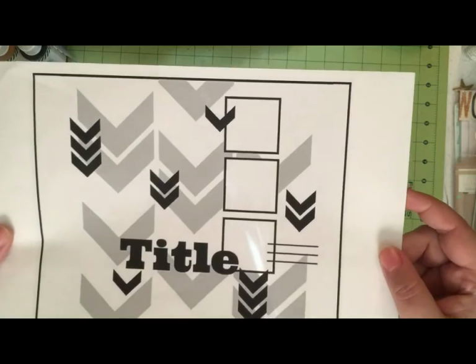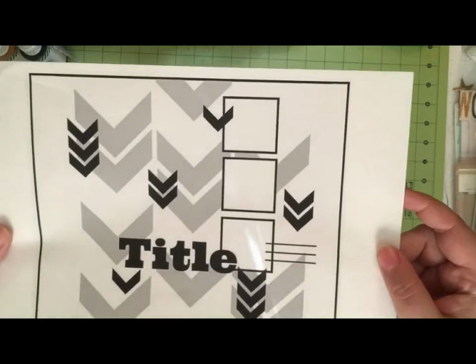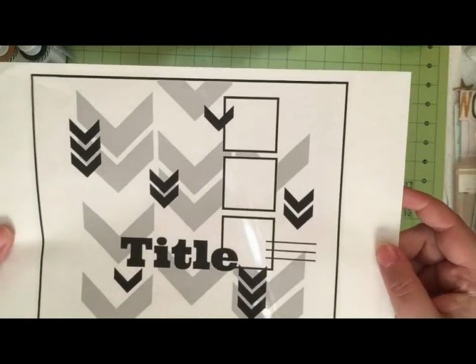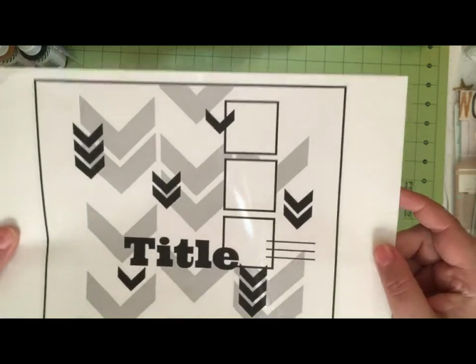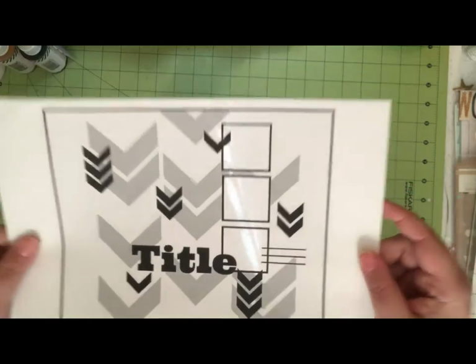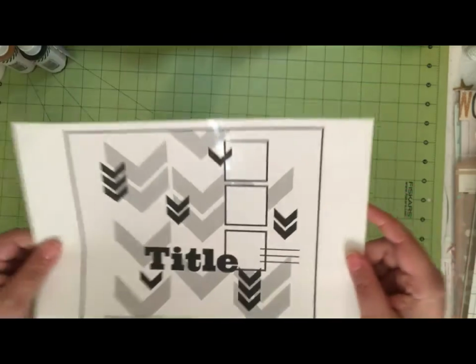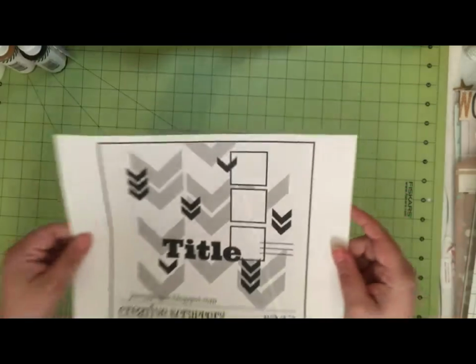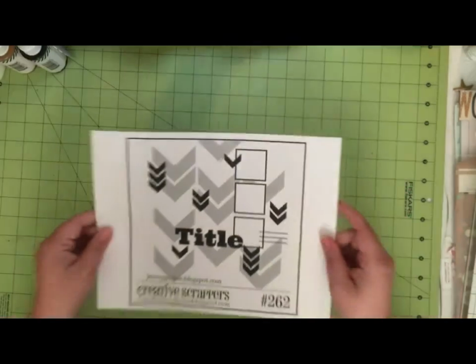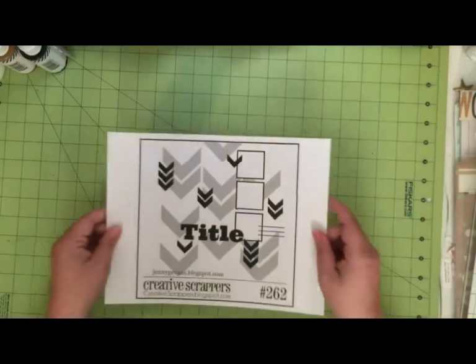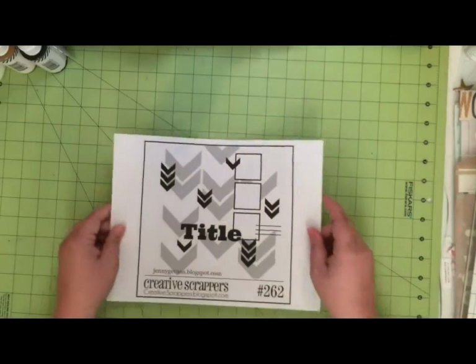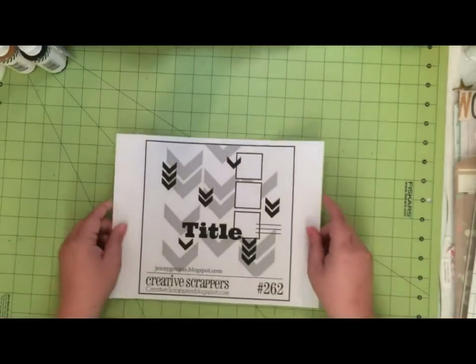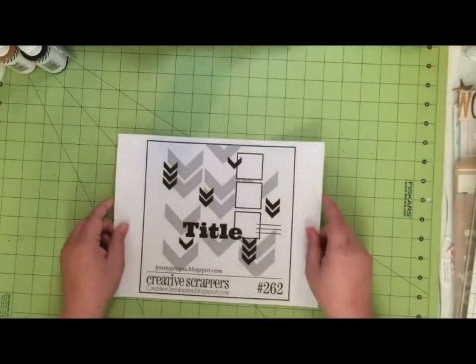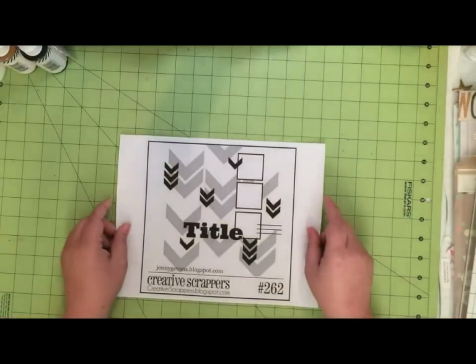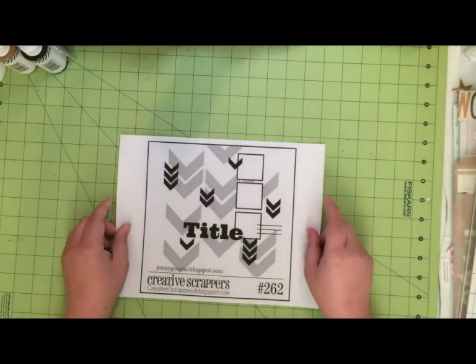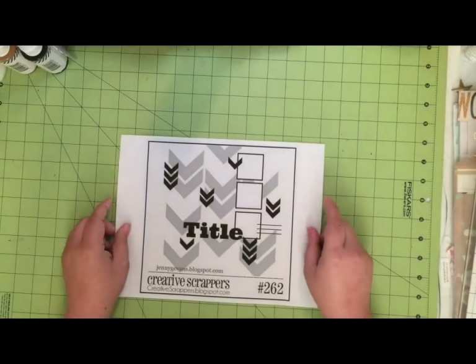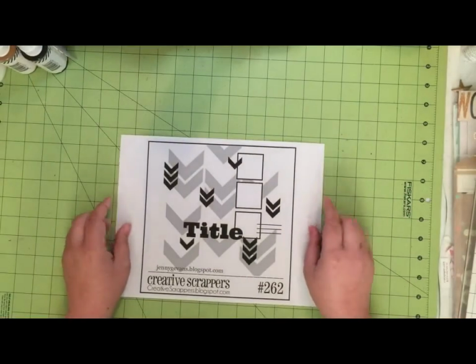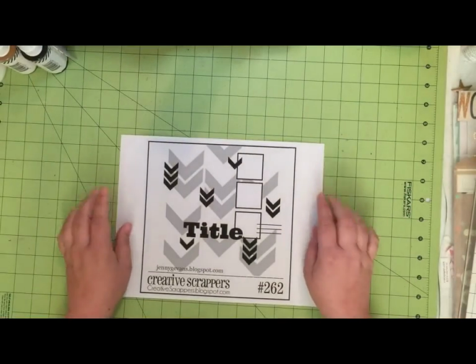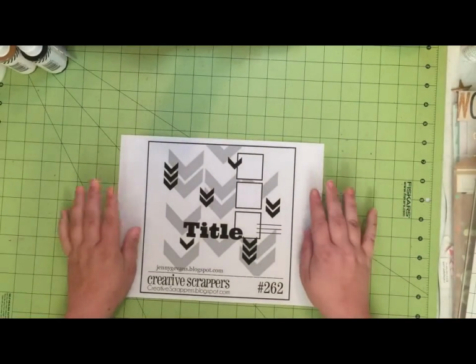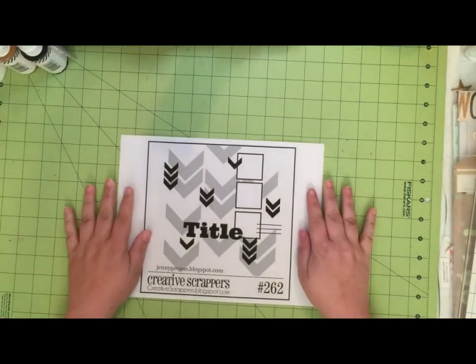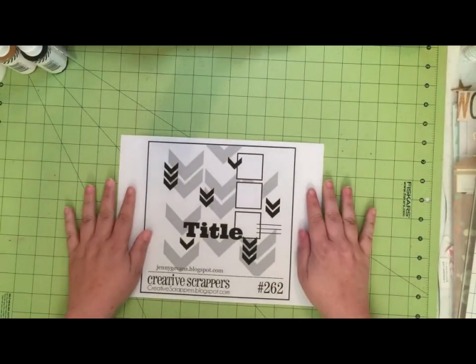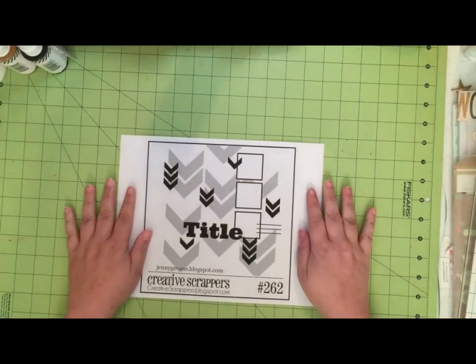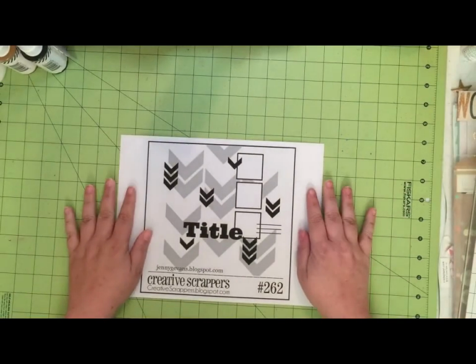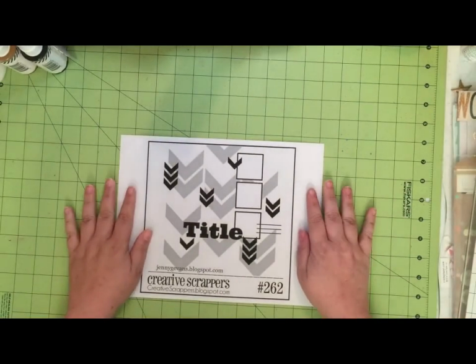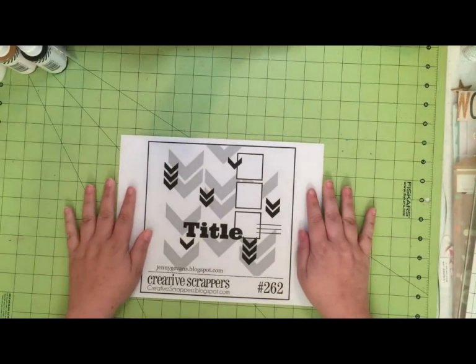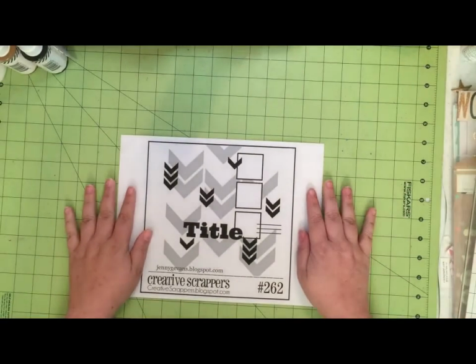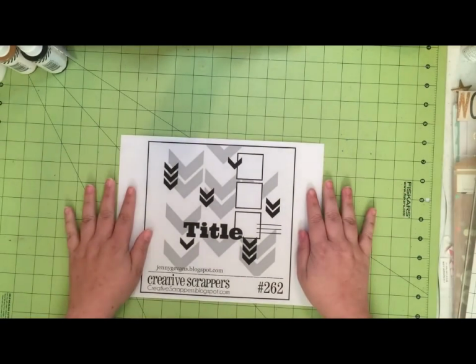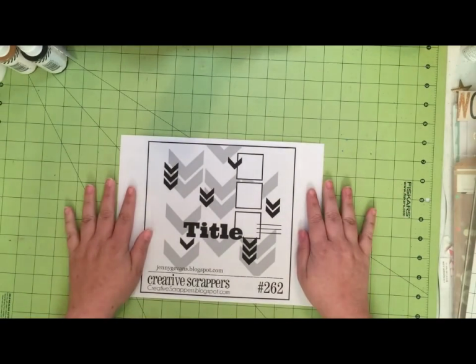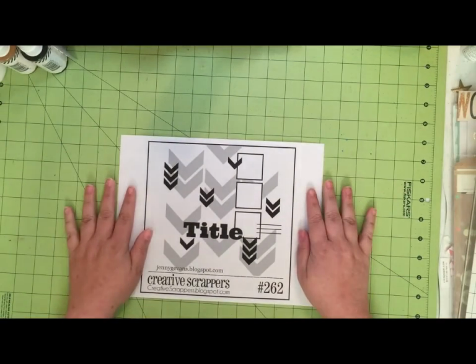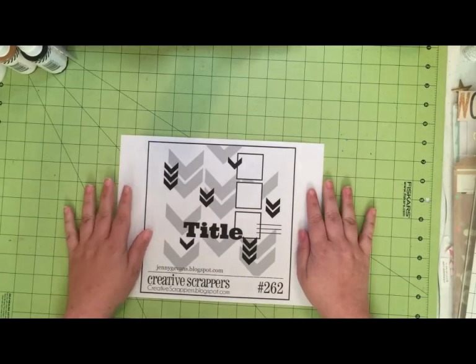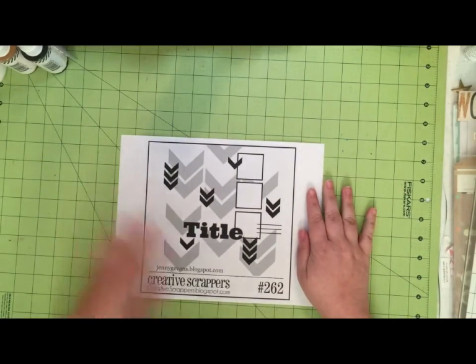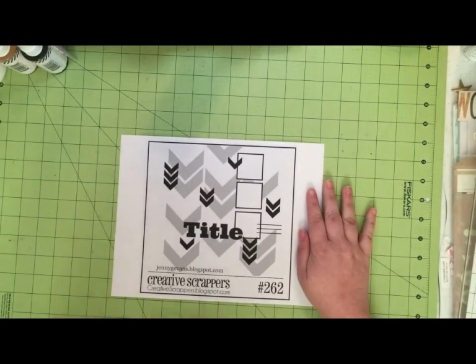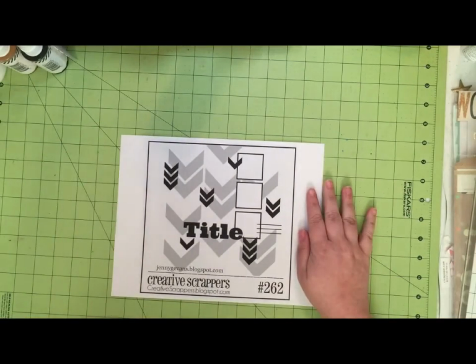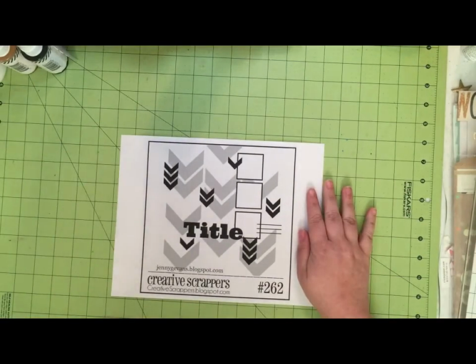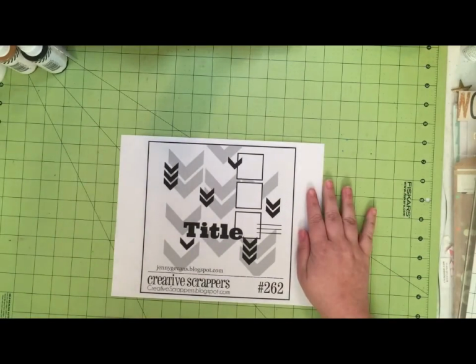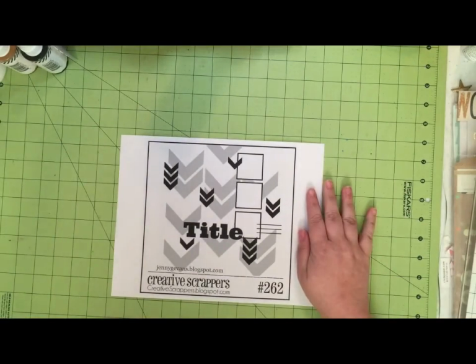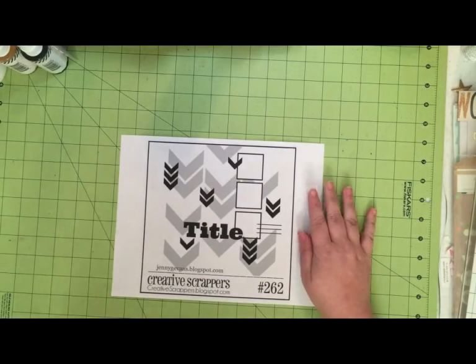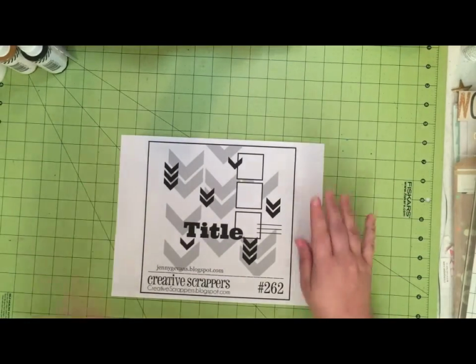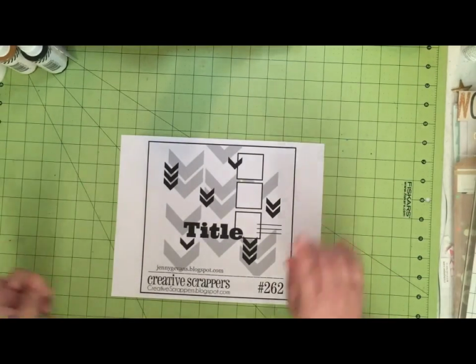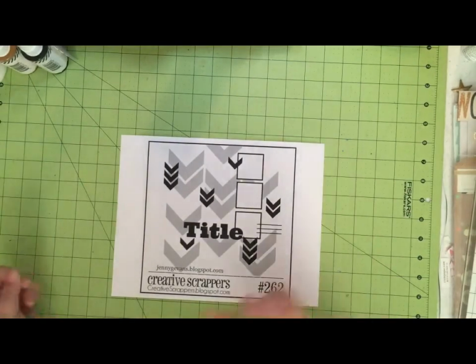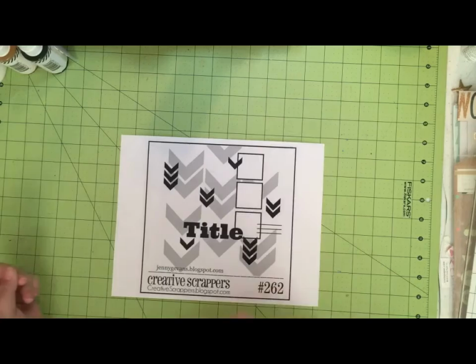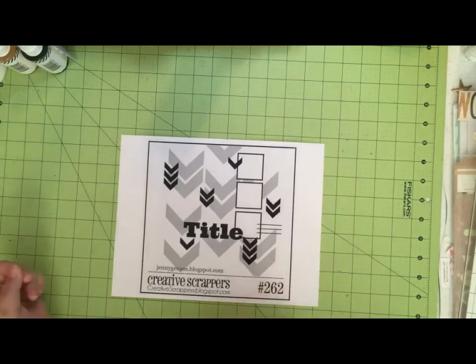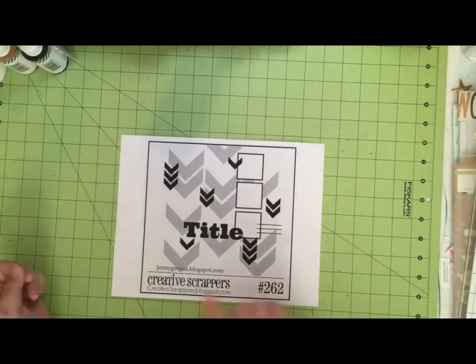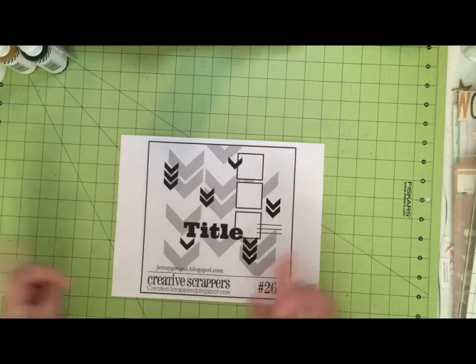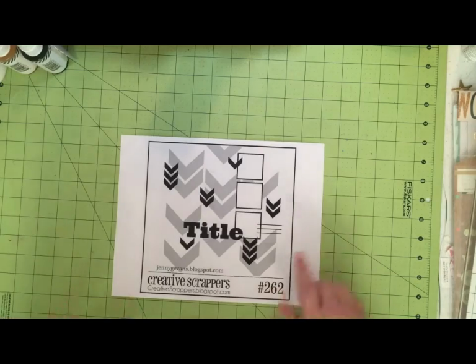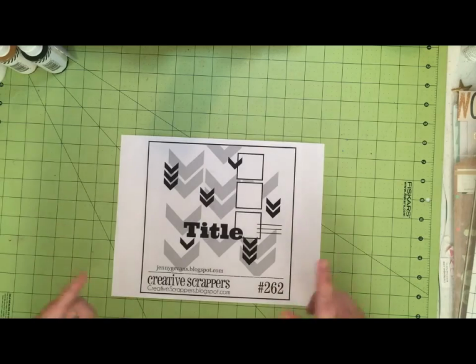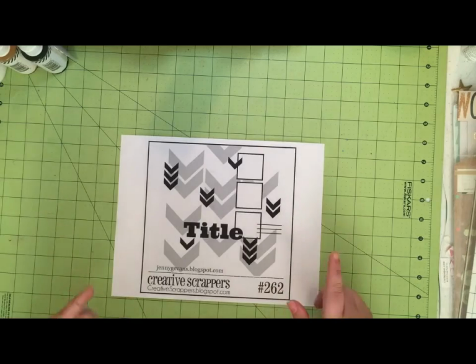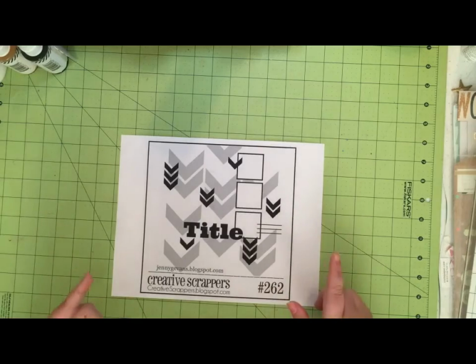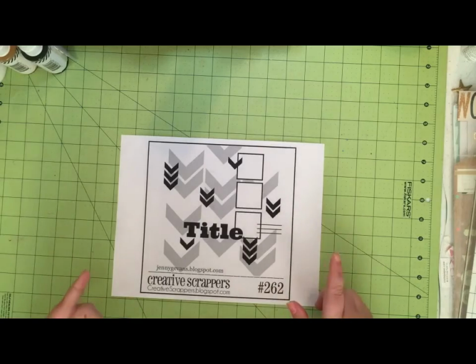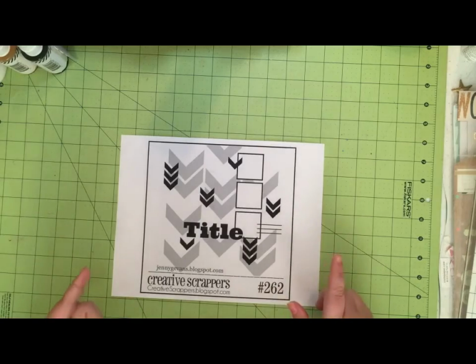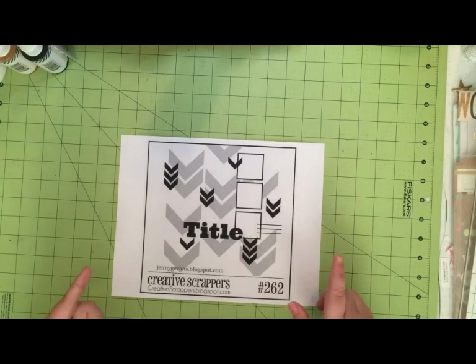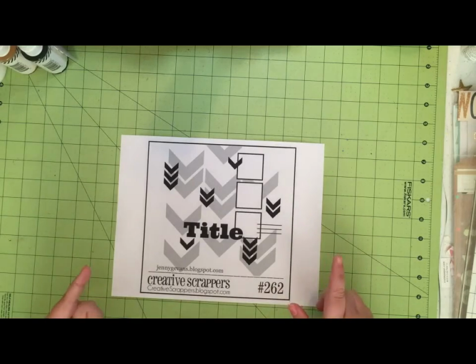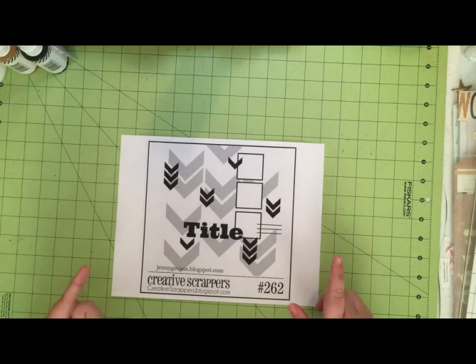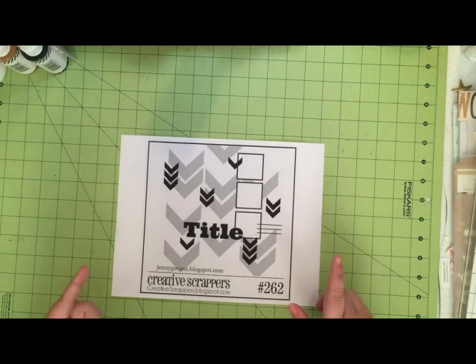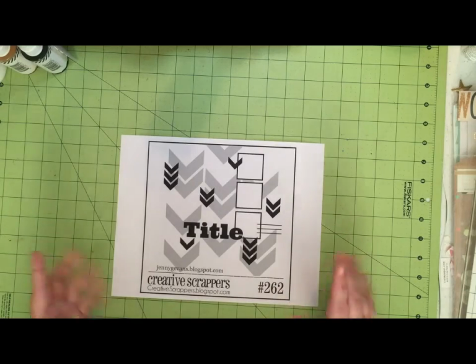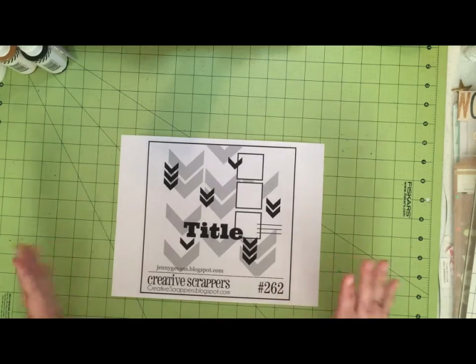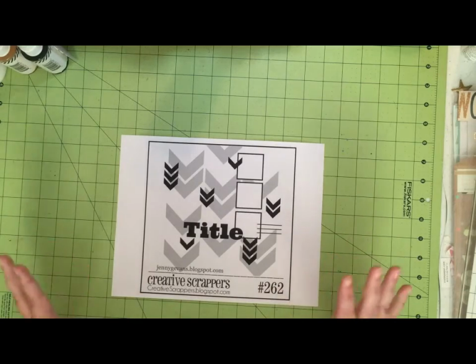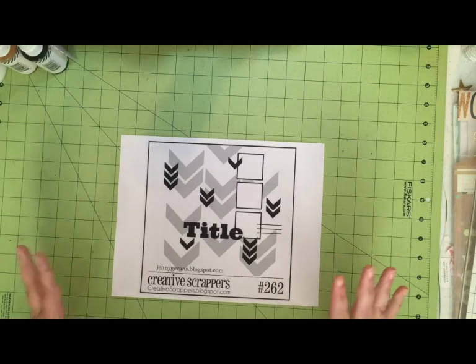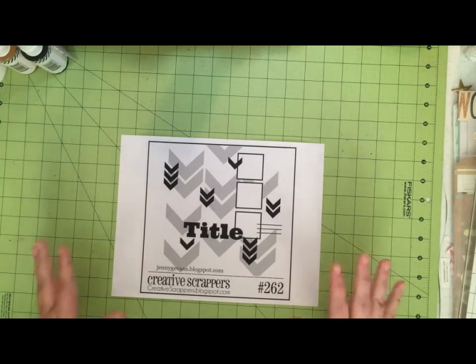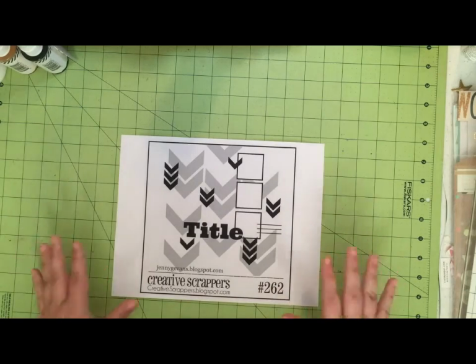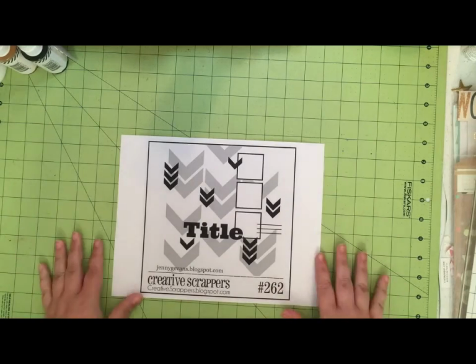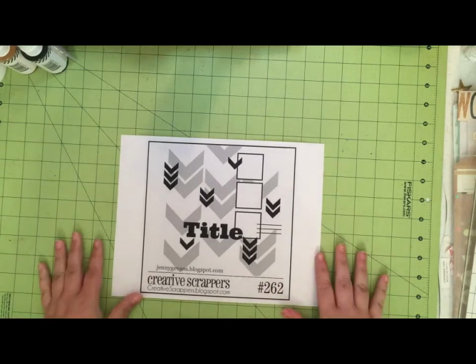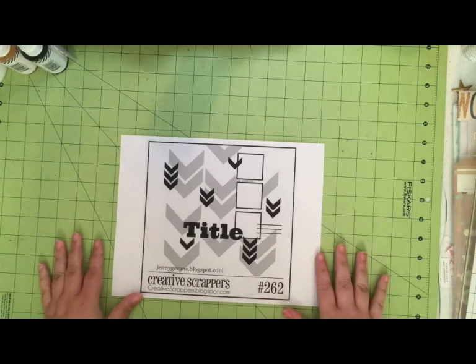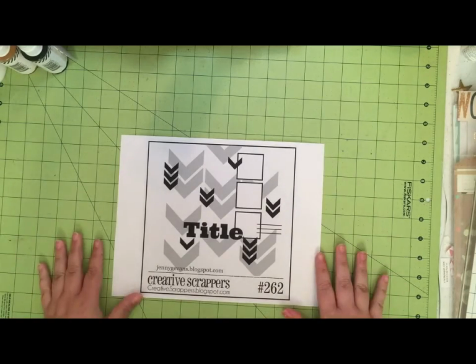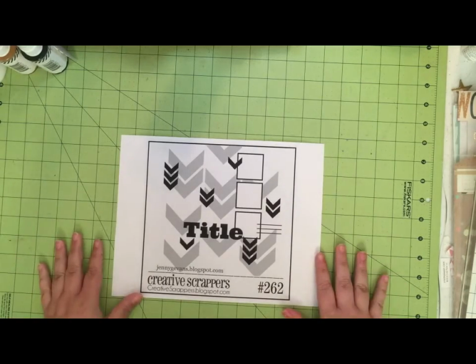So what I'm going to do is put you on fast forward and get started with the layout and we'll see what goes on.